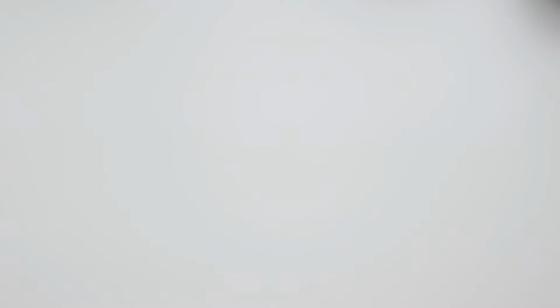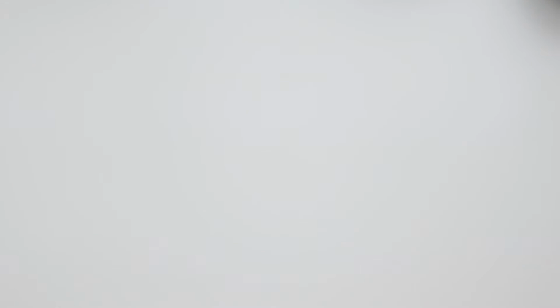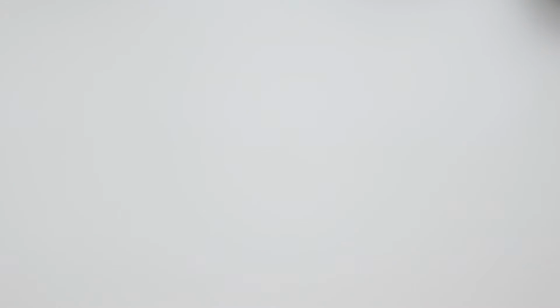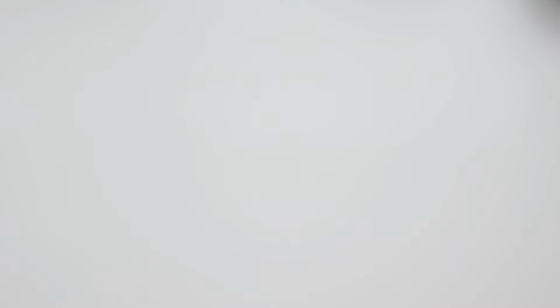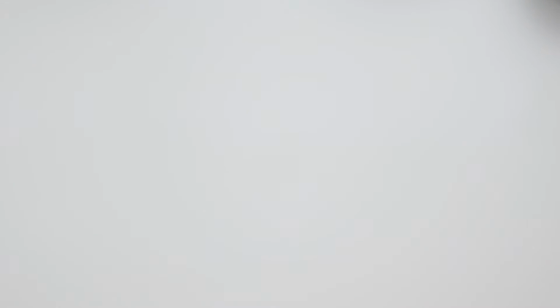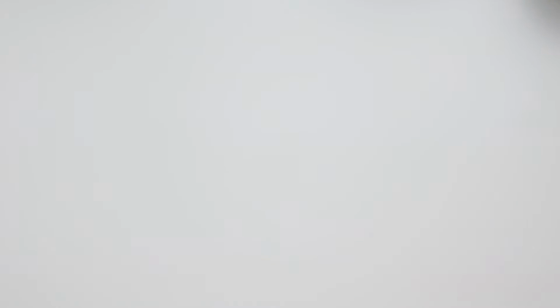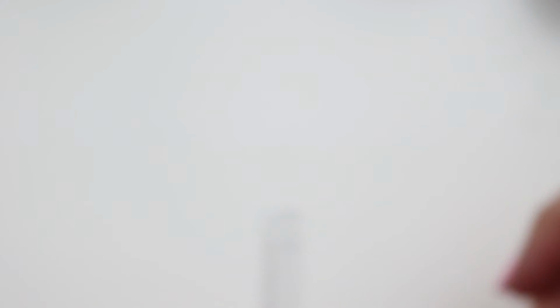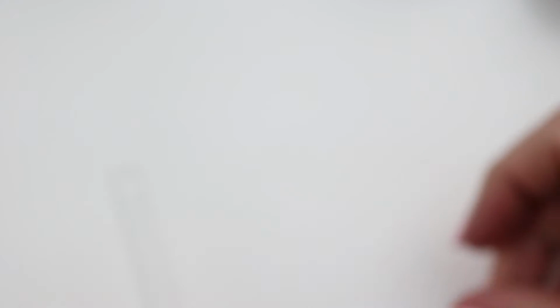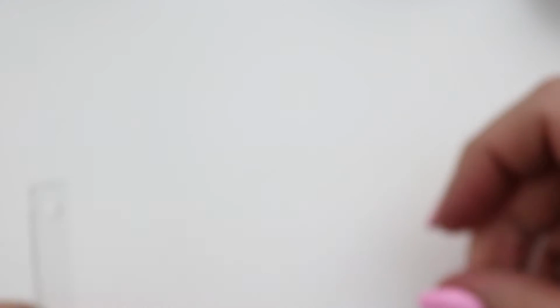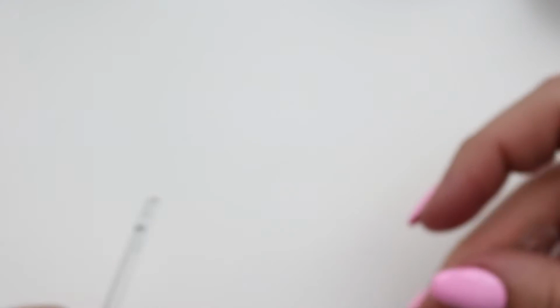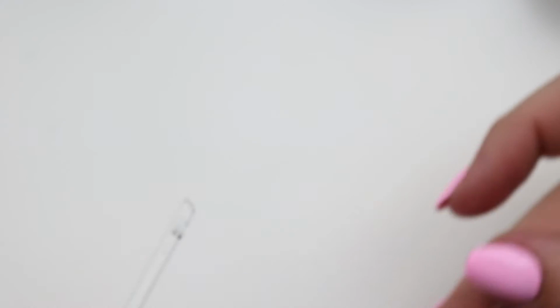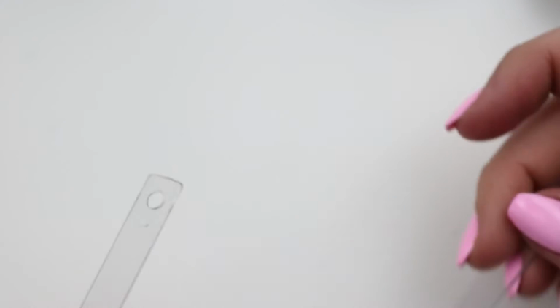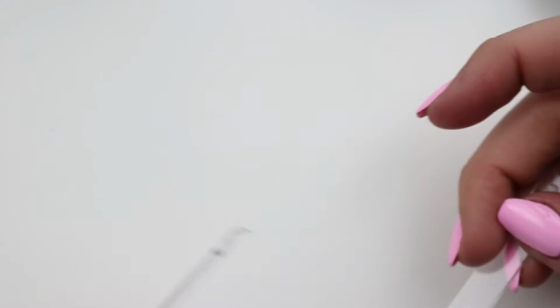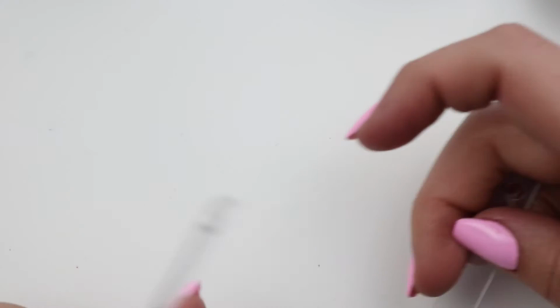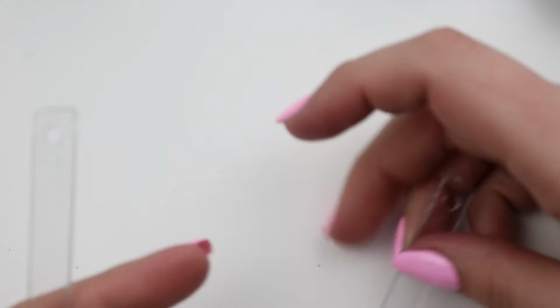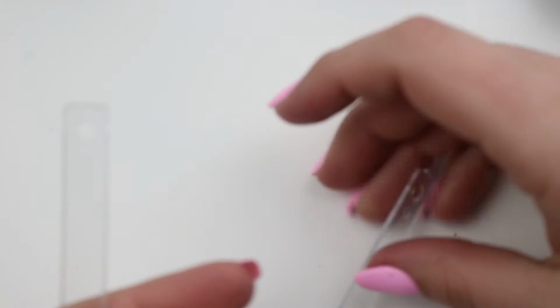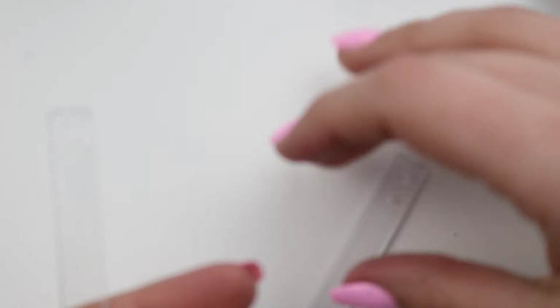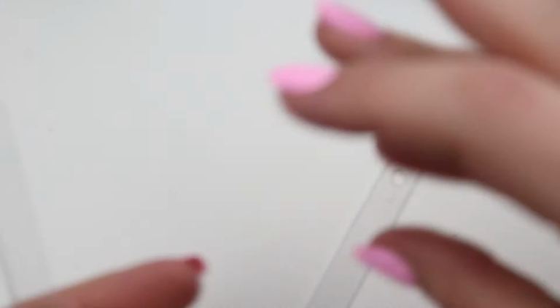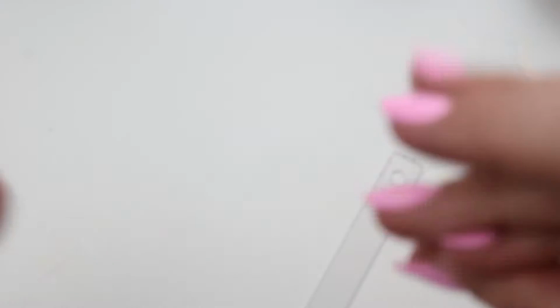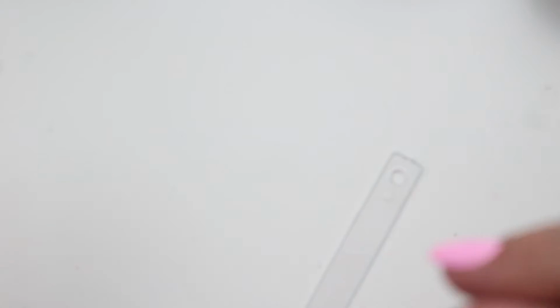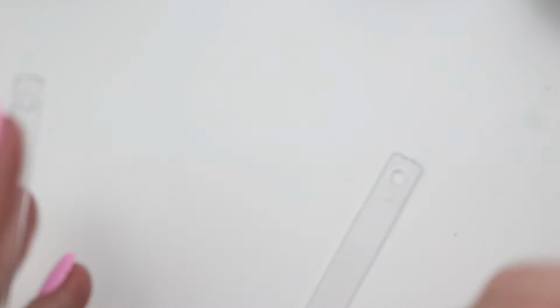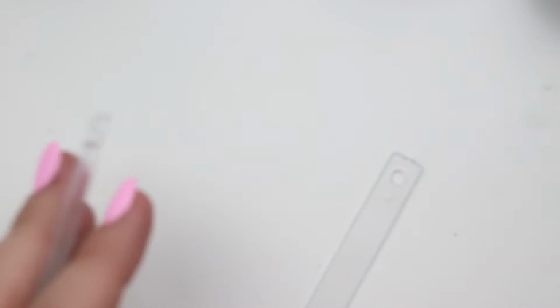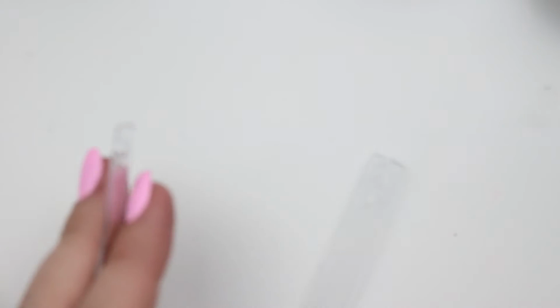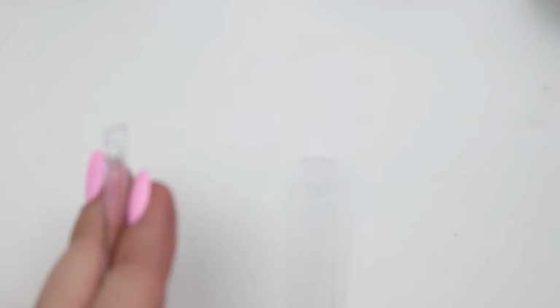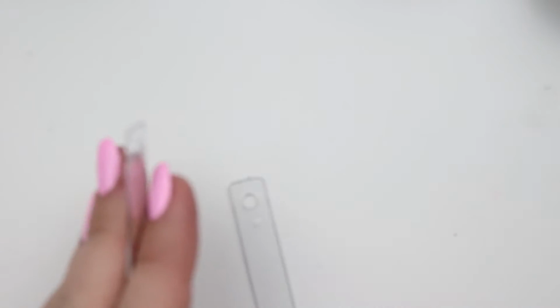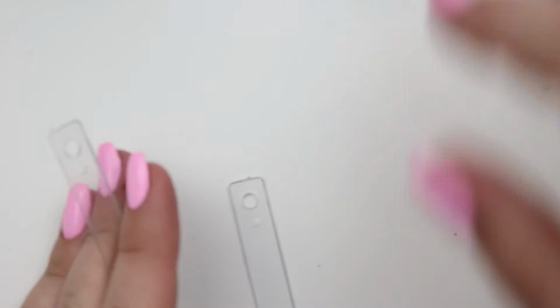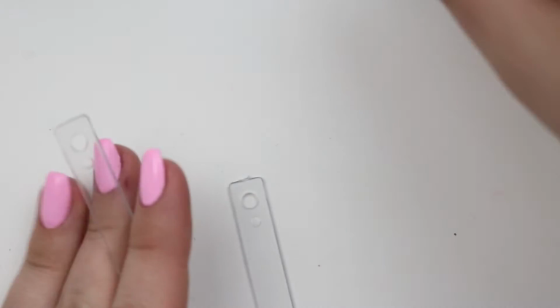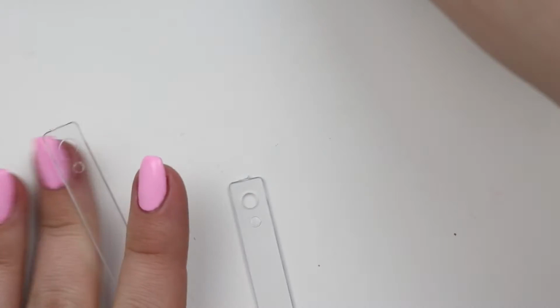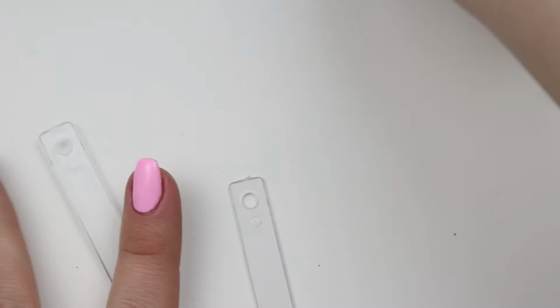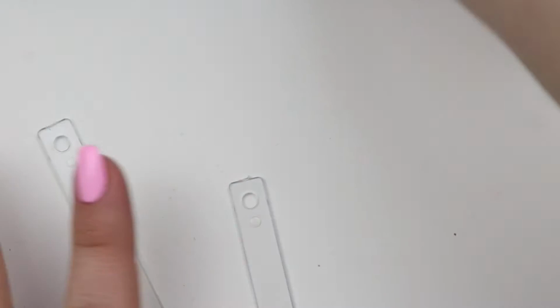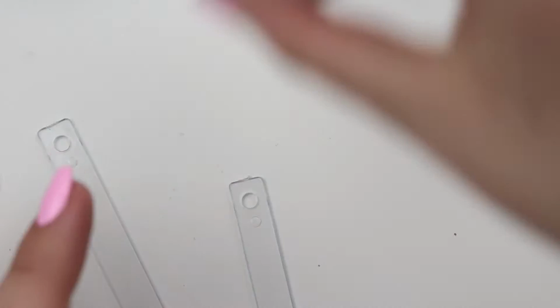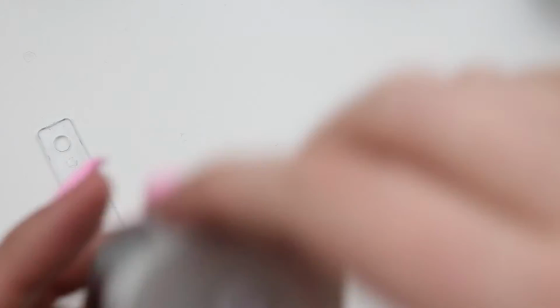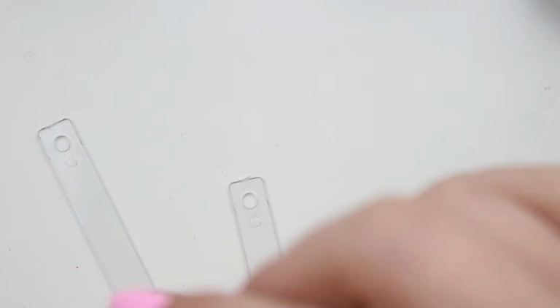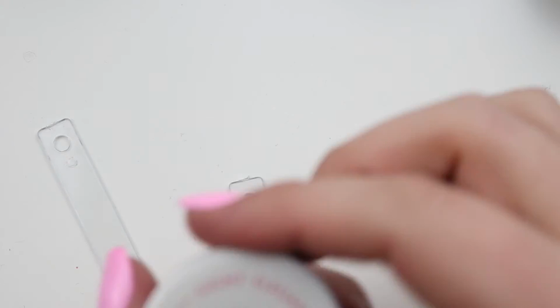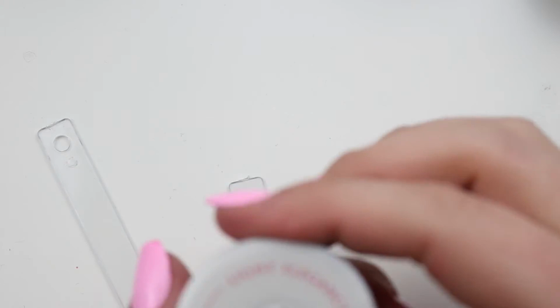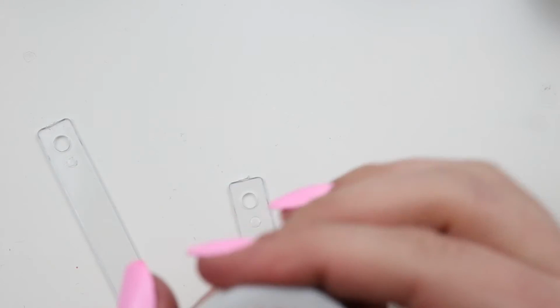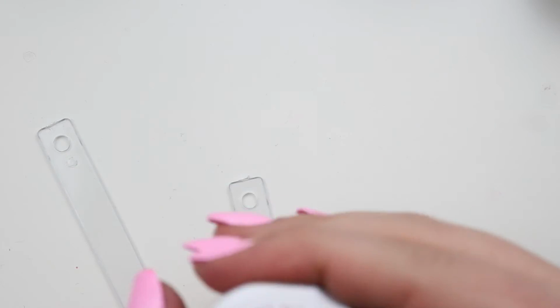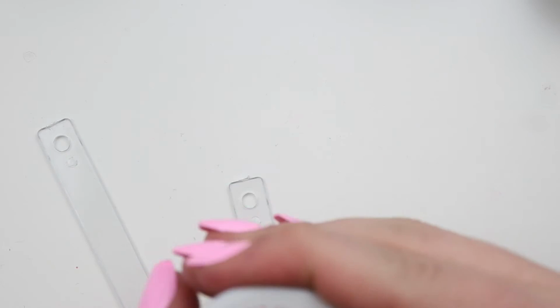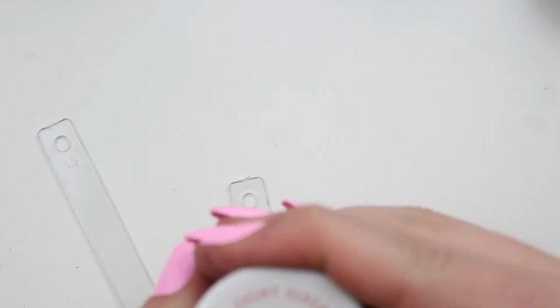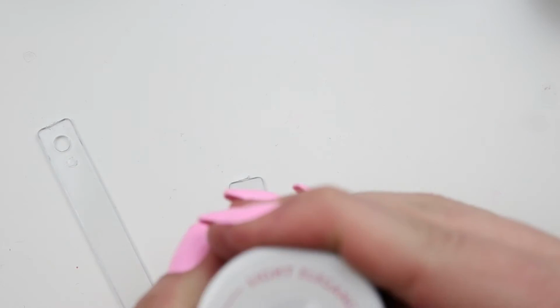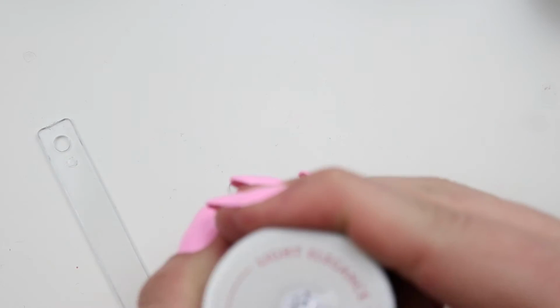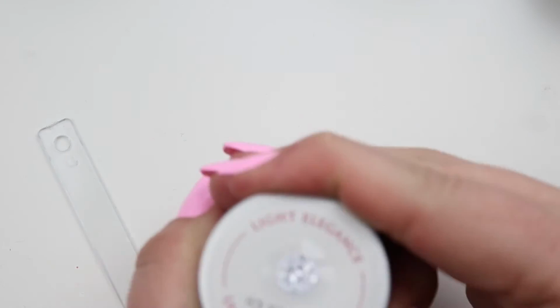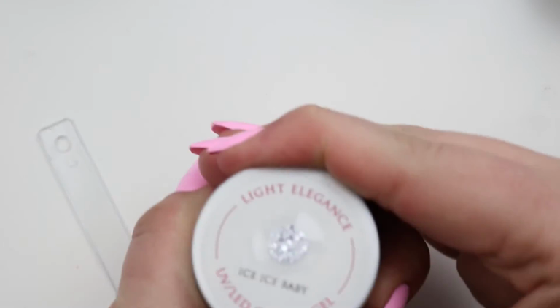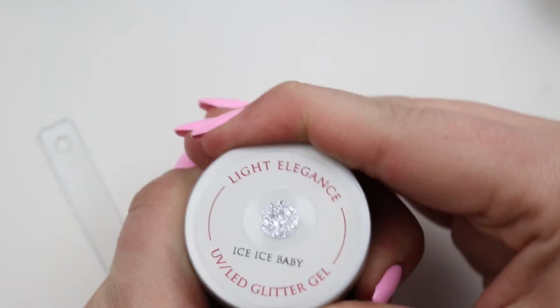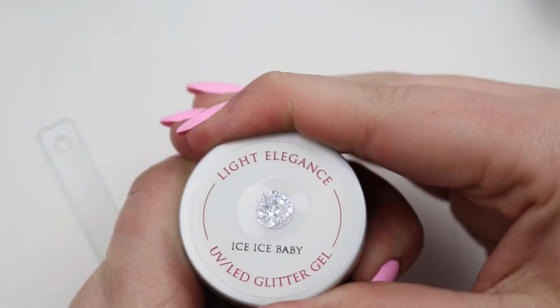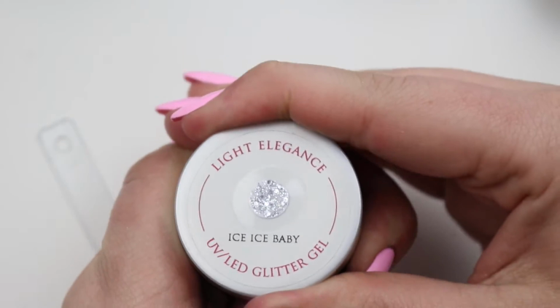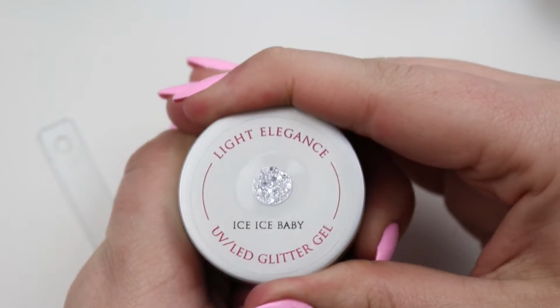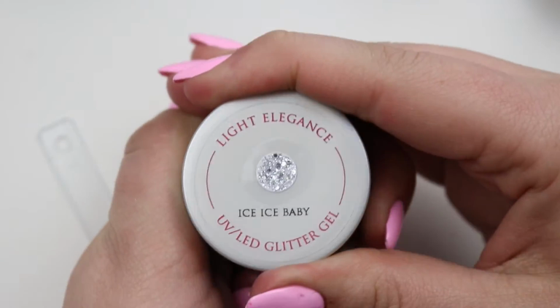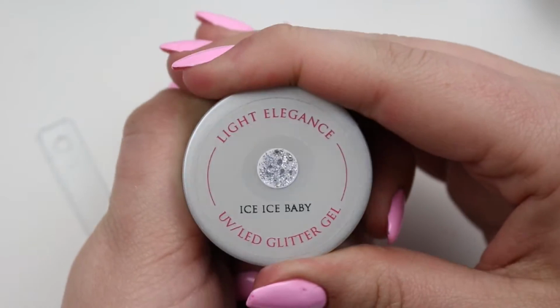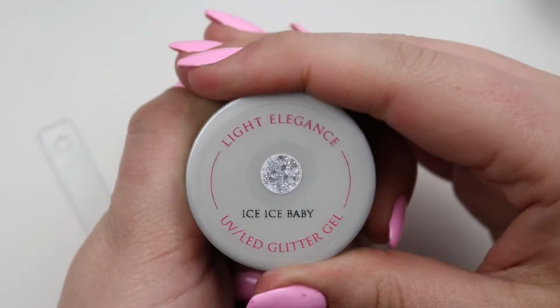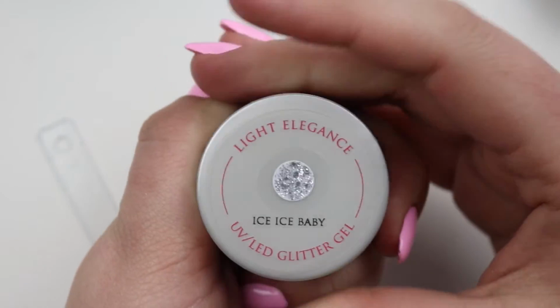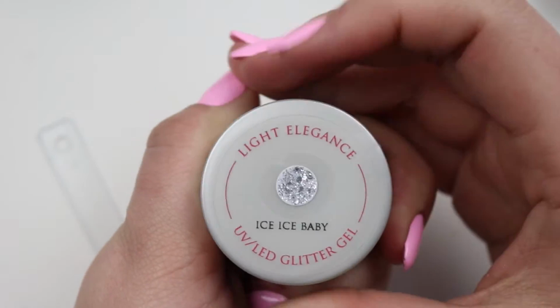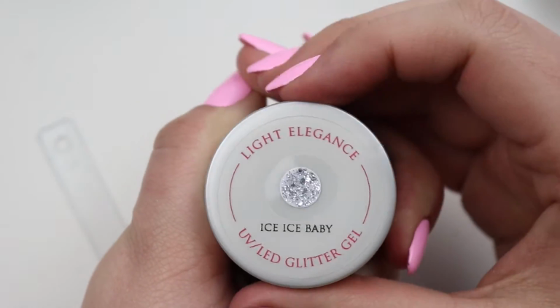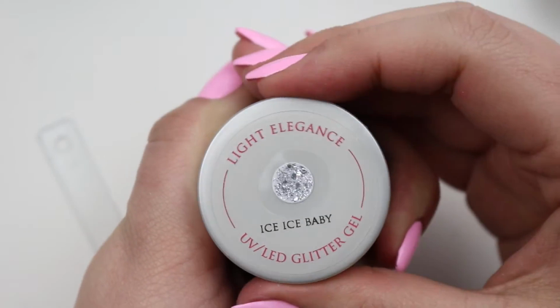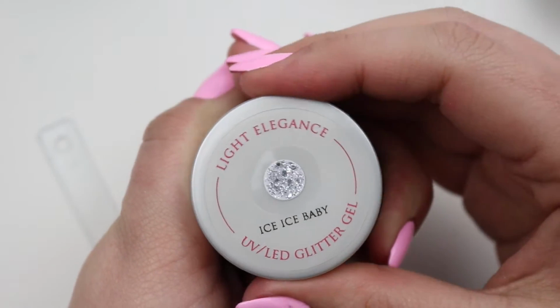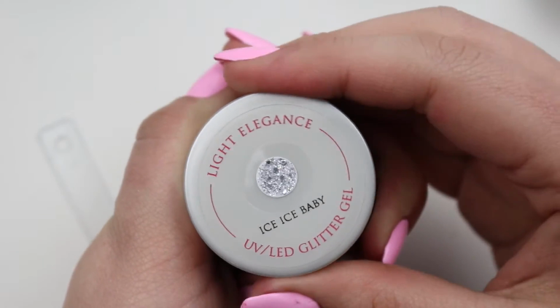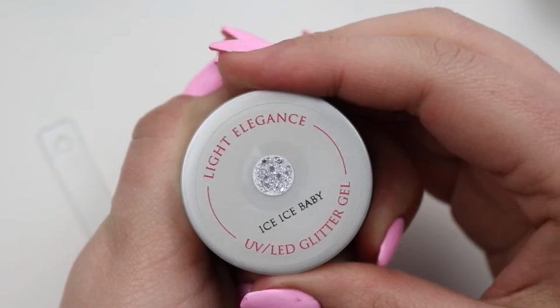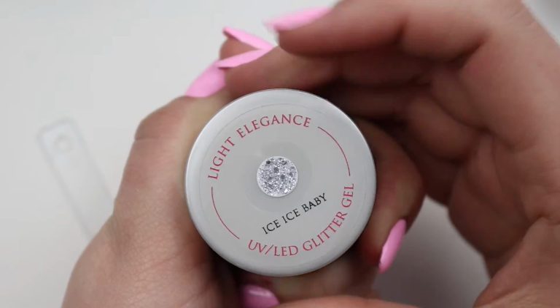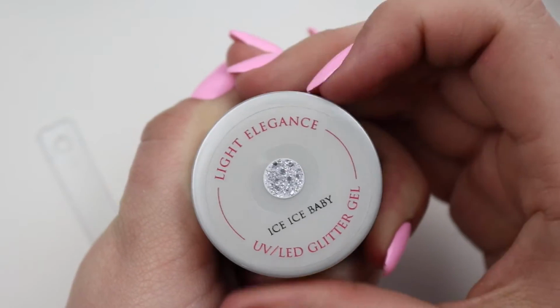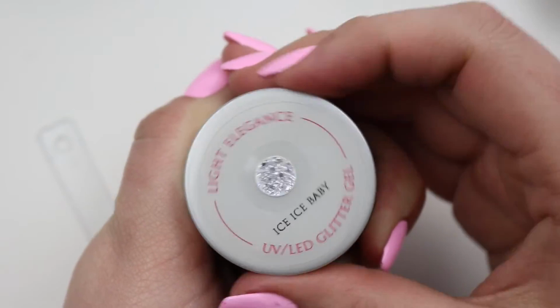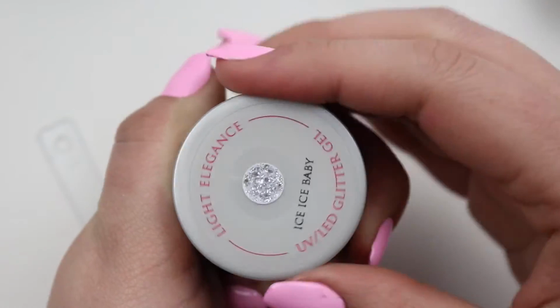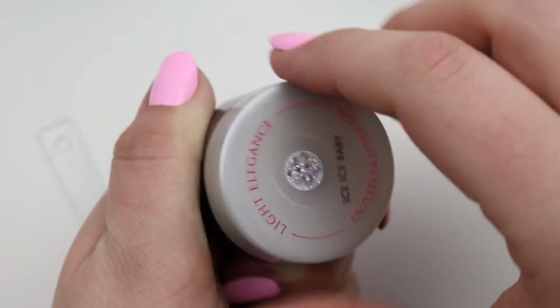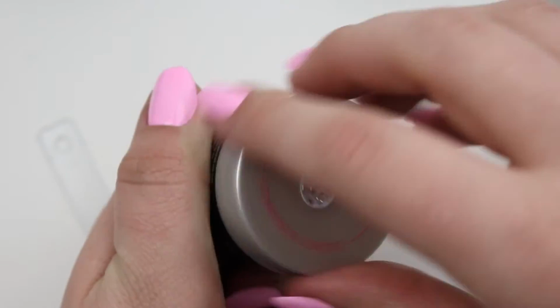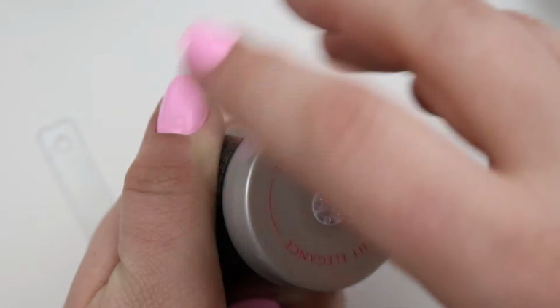I just had to order more swatch sticks because I went through quite a bit. Let's go with Ice Ice Baby.